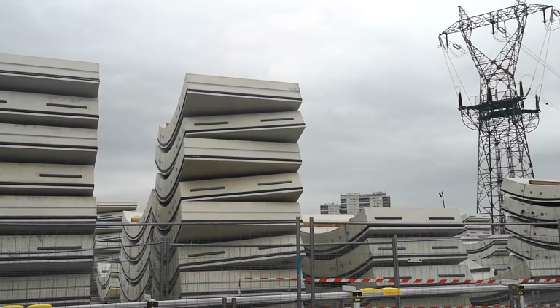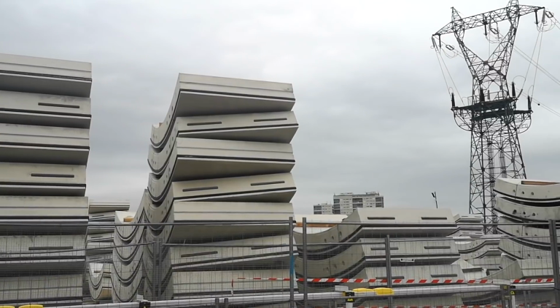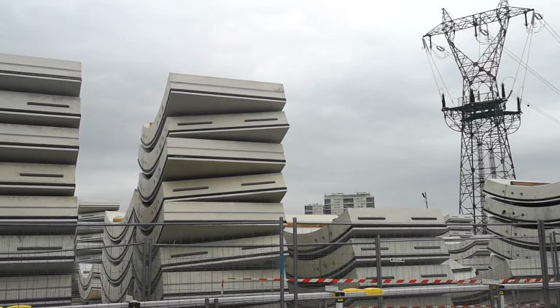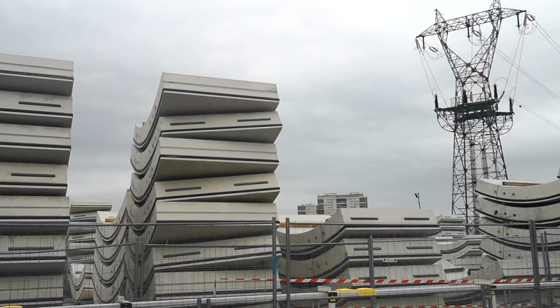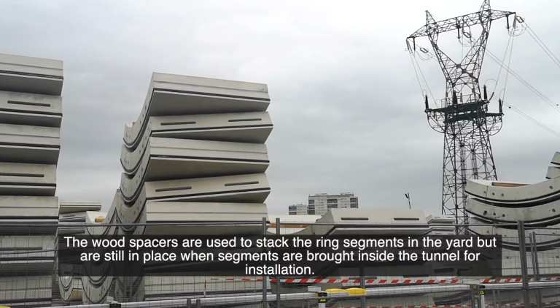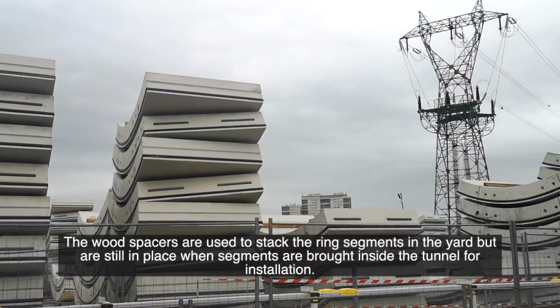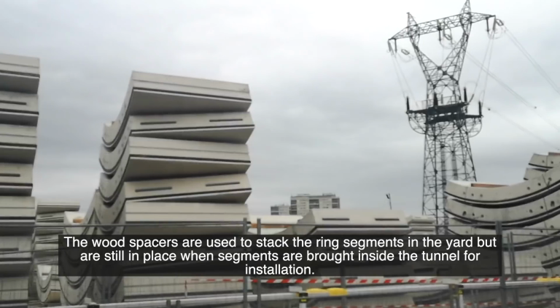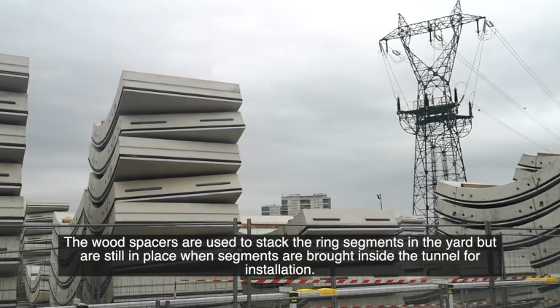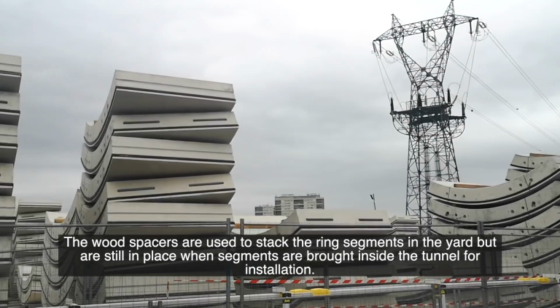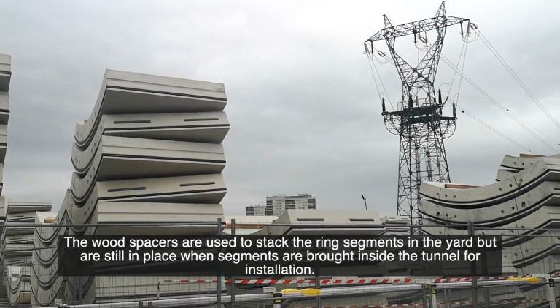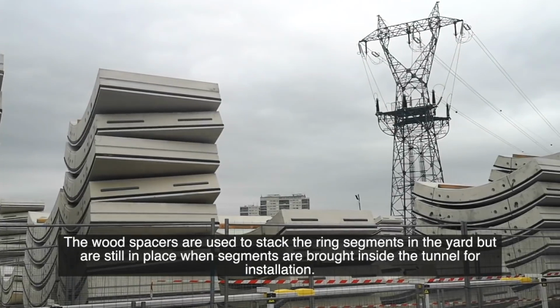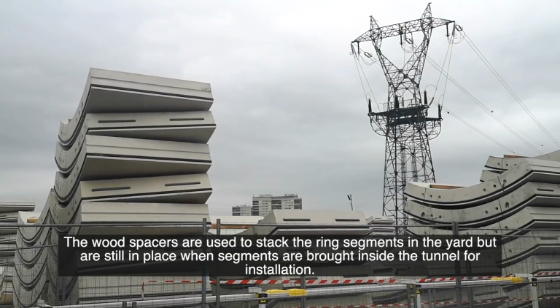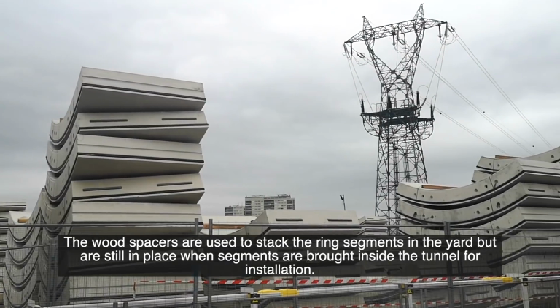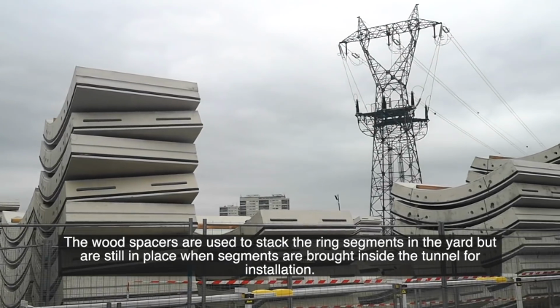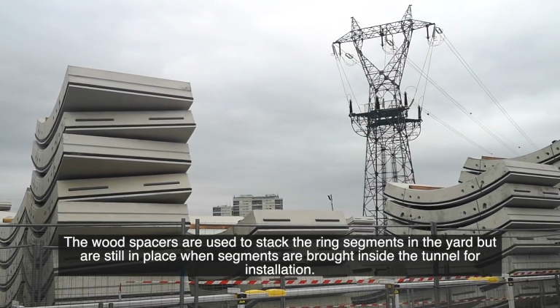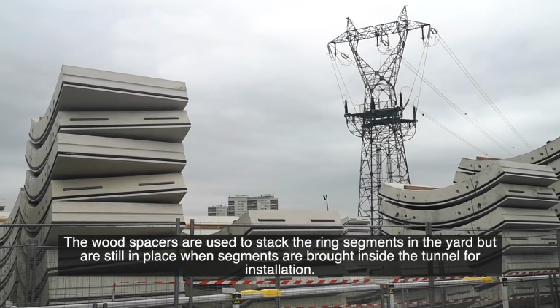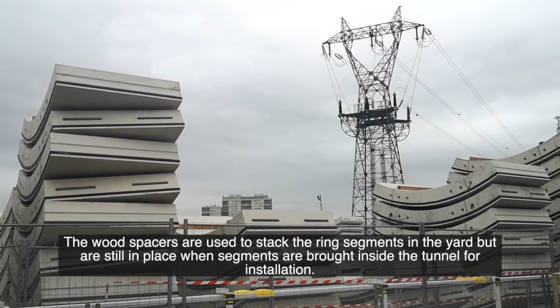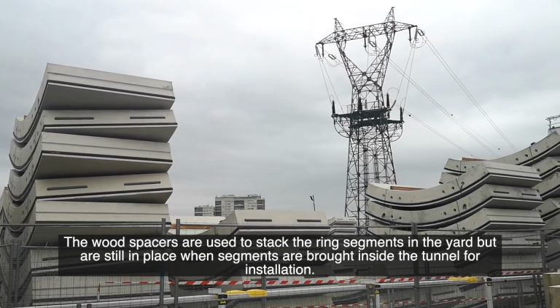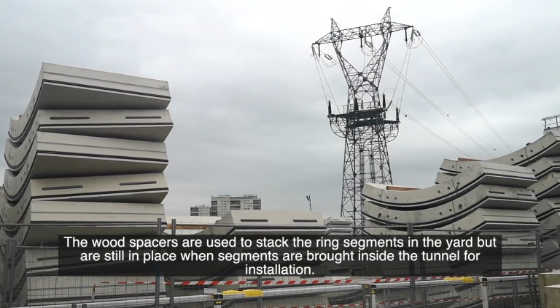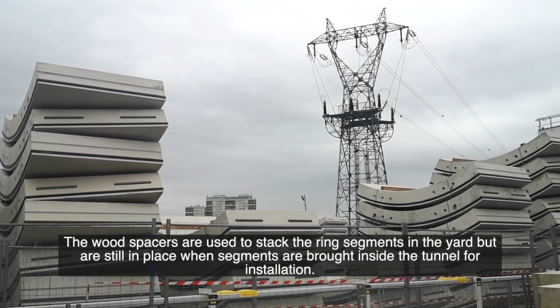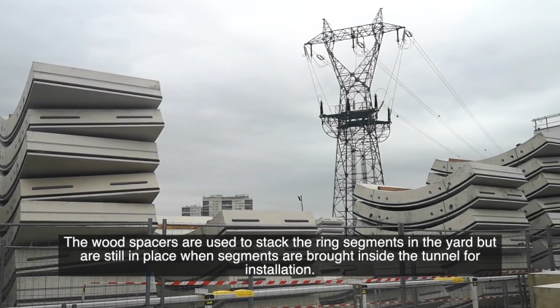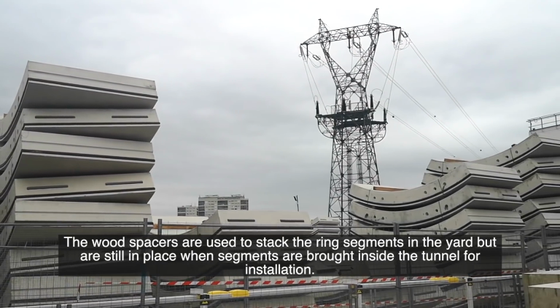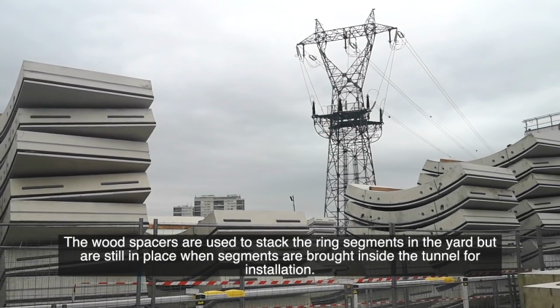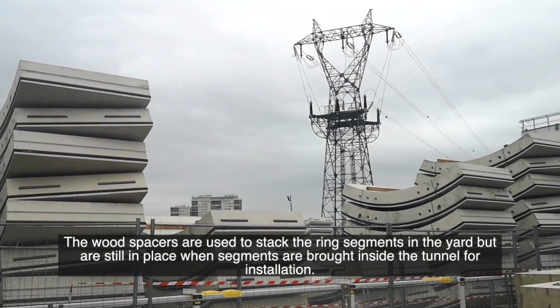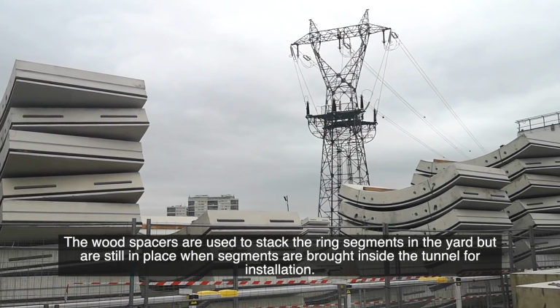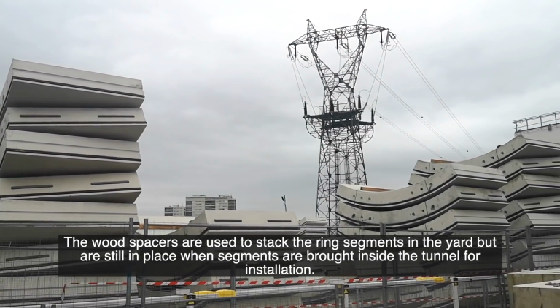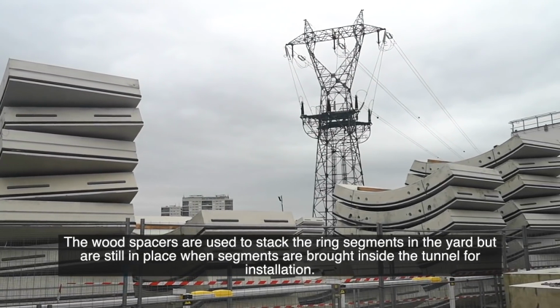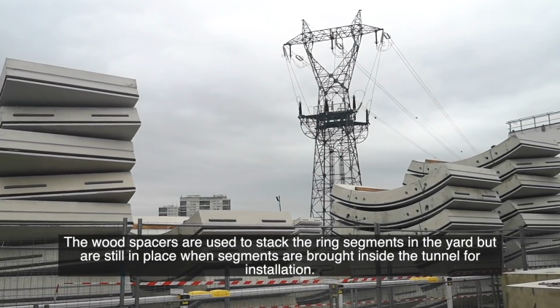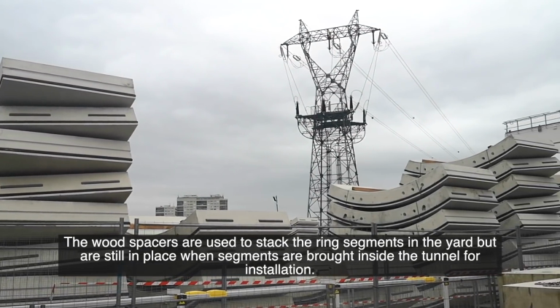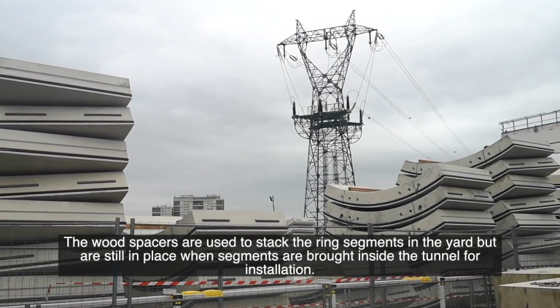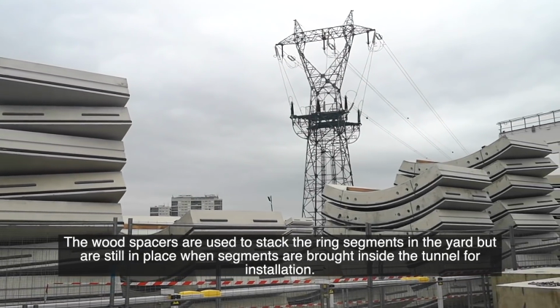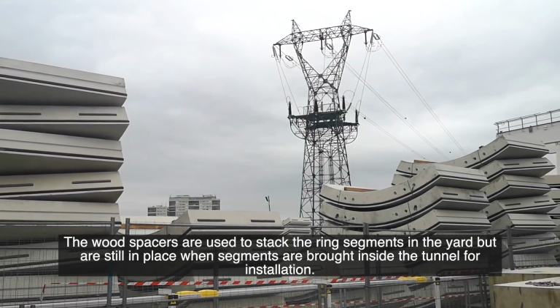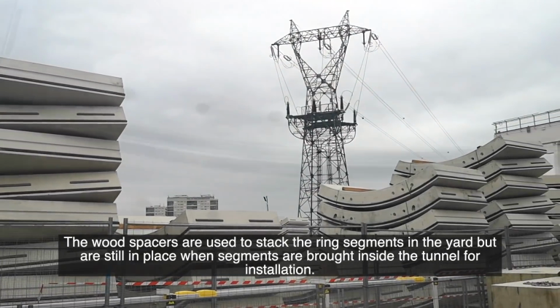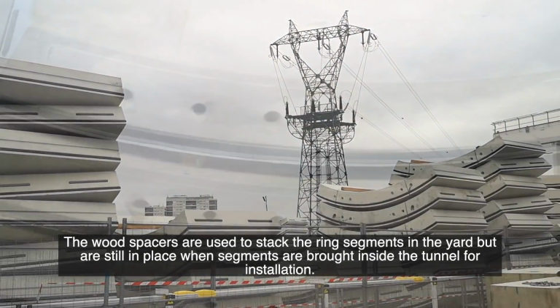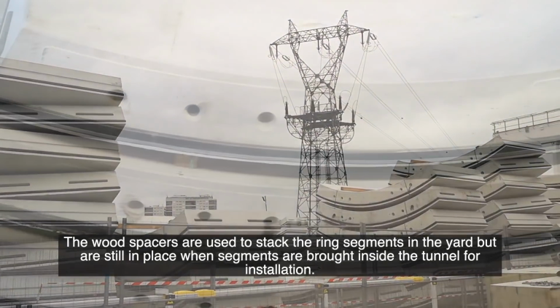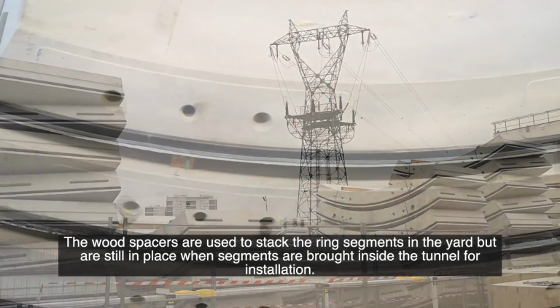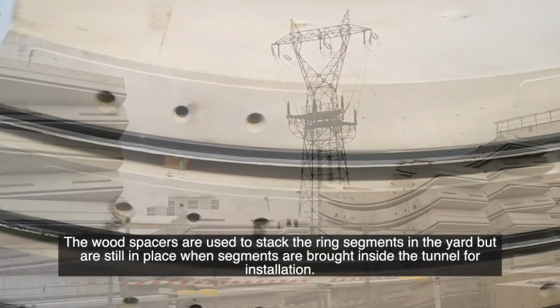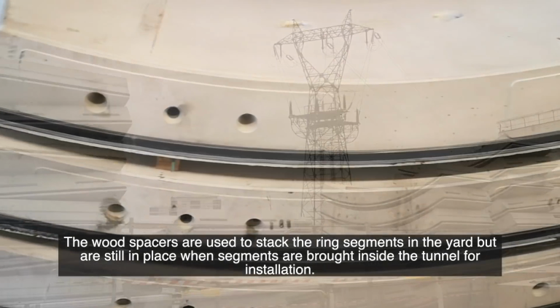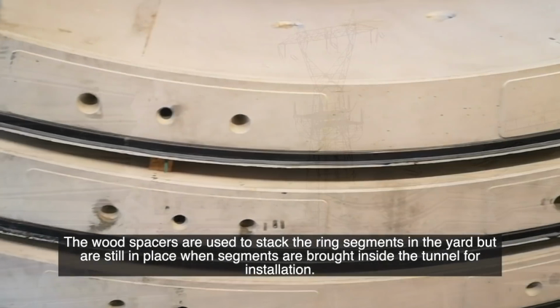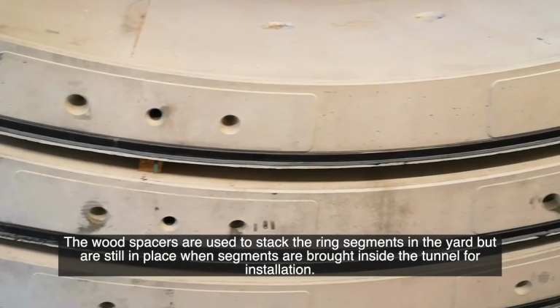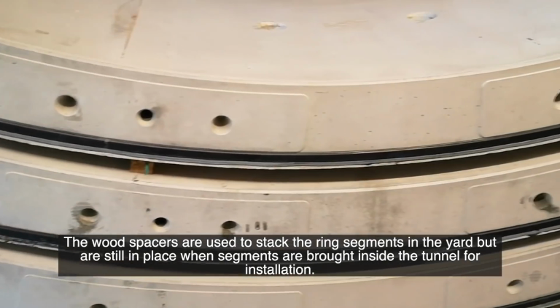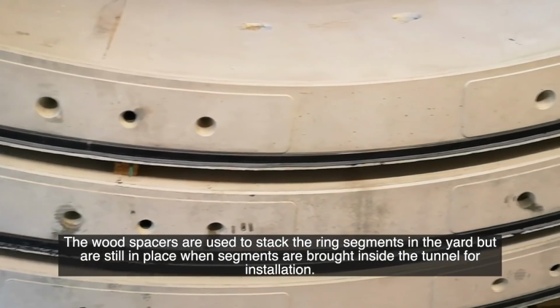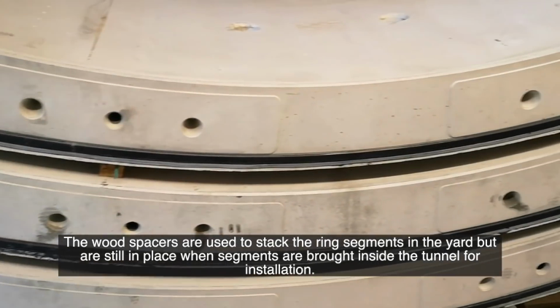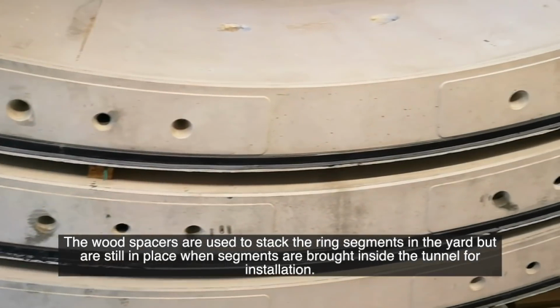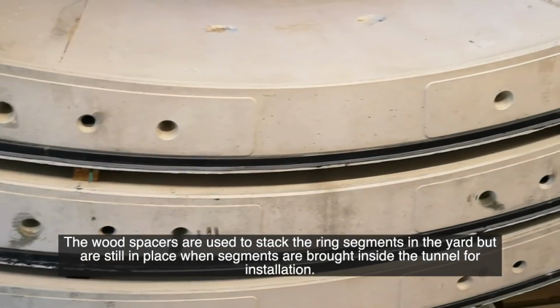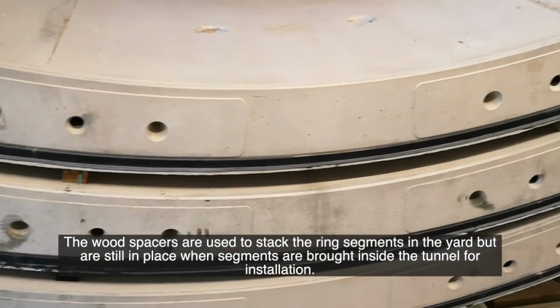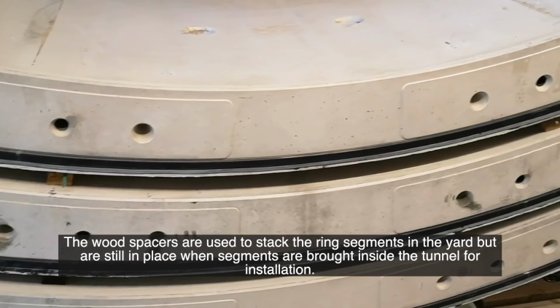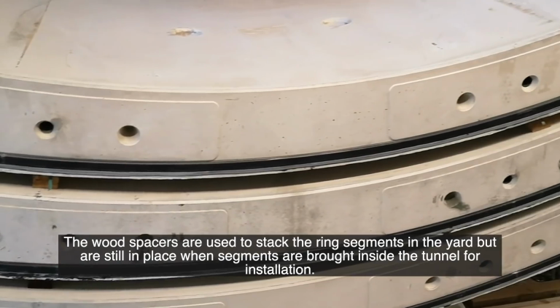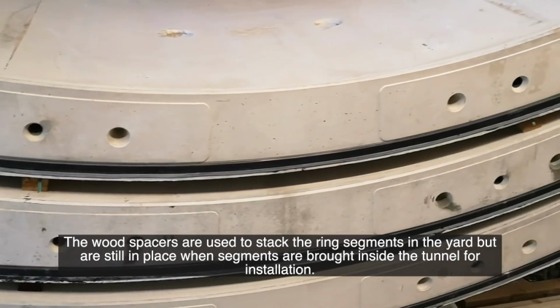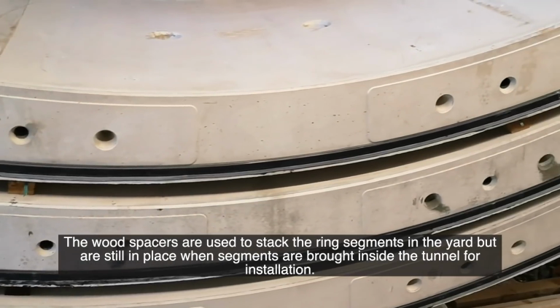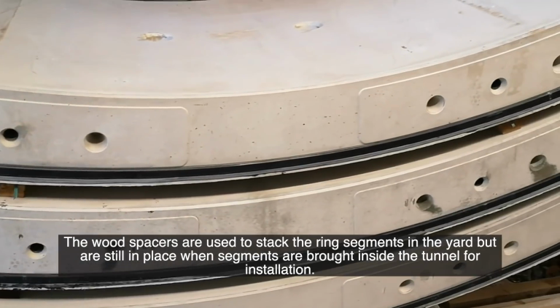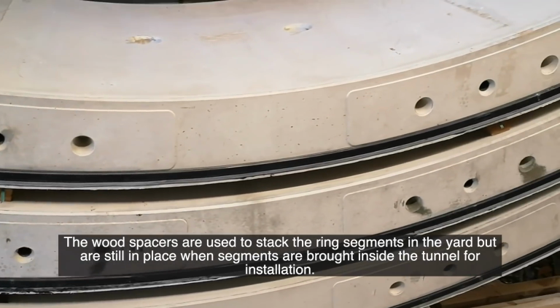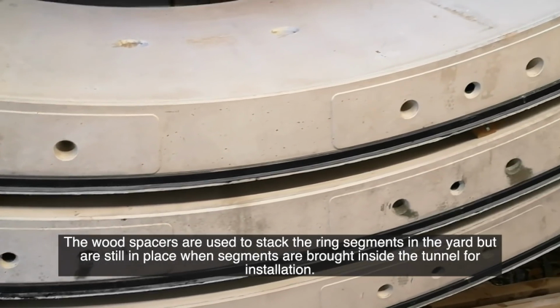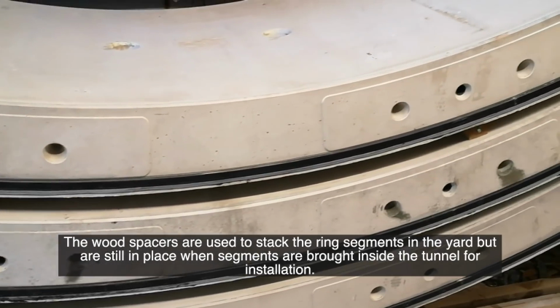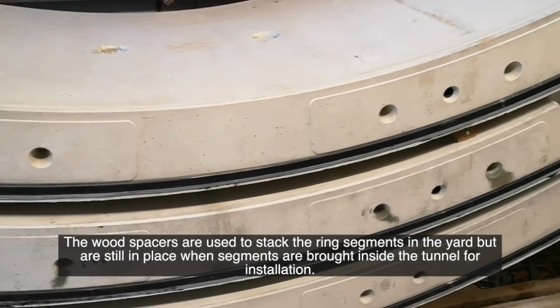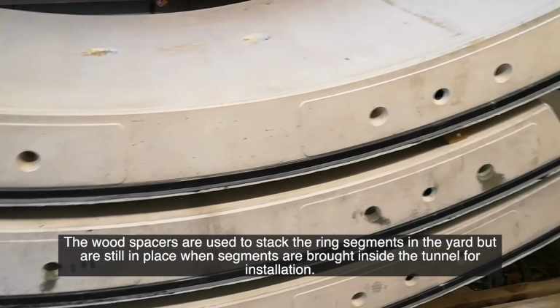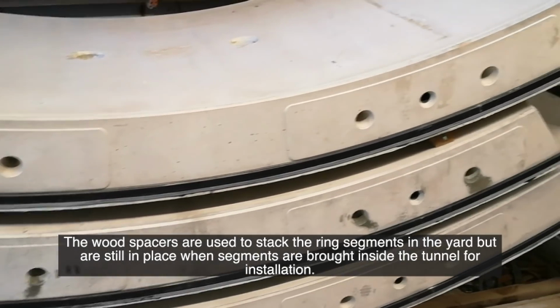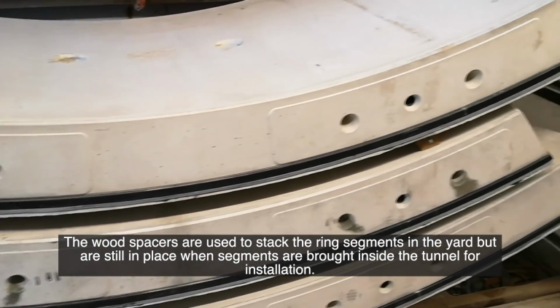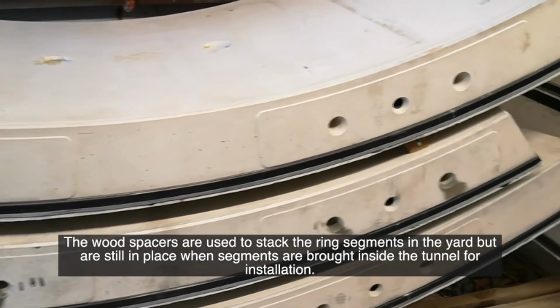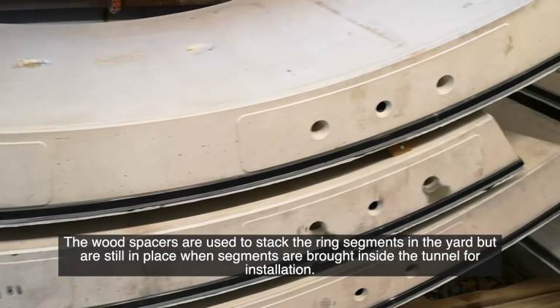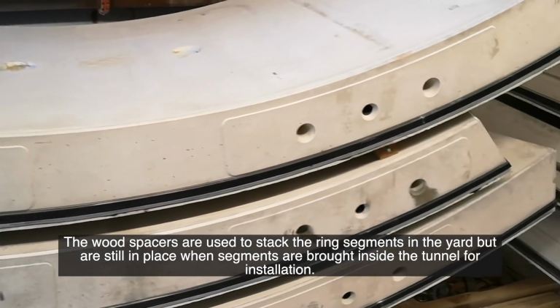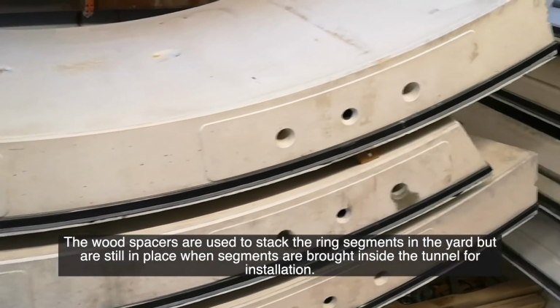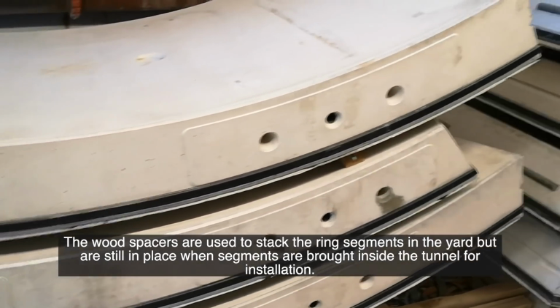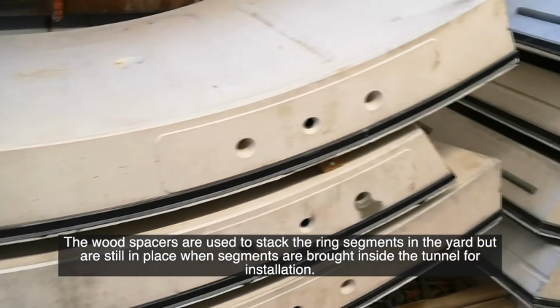The wood spacers are used to stack the ring segments in the yard, but they are still in place when the segments are brought inside the tunnel for installation.